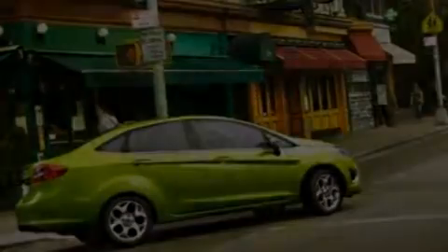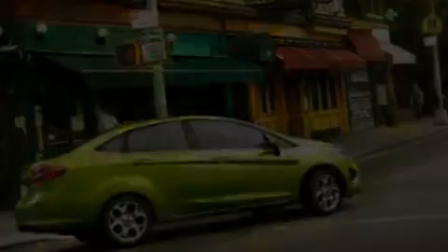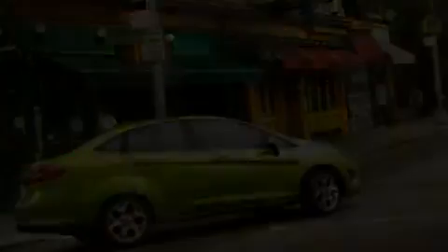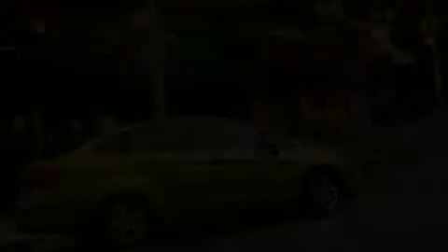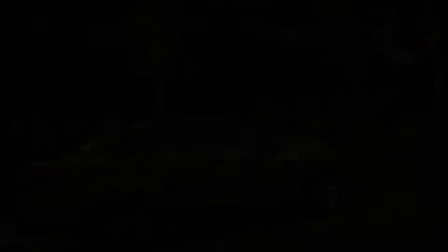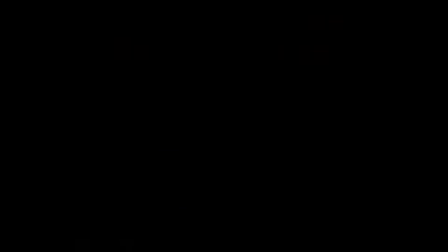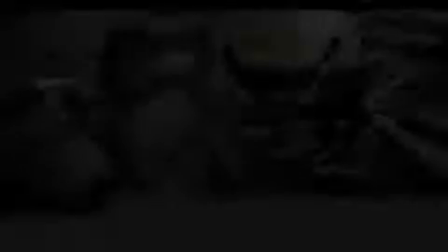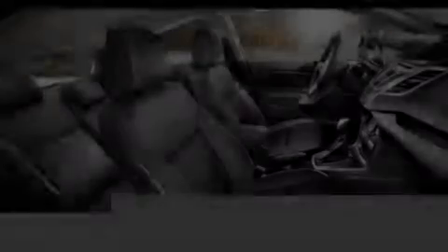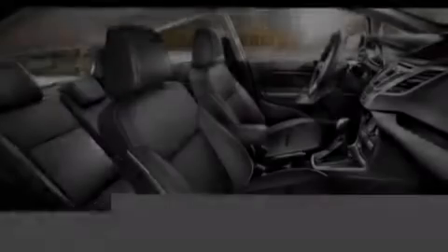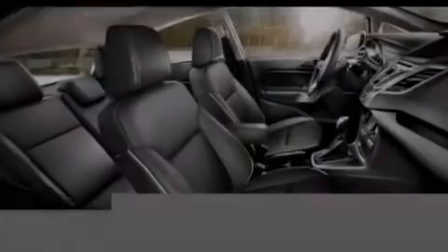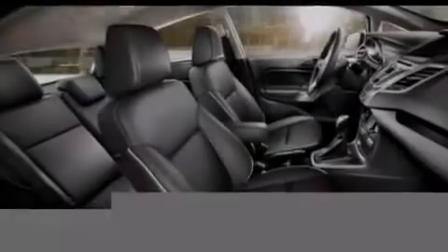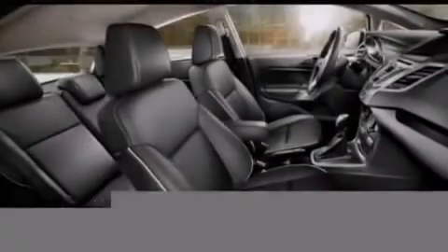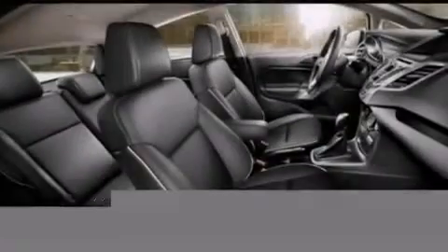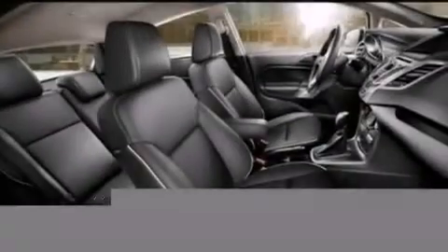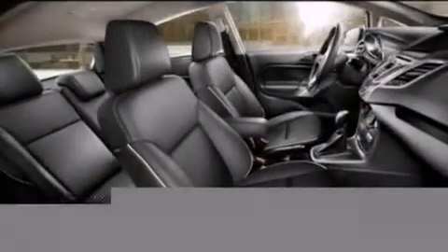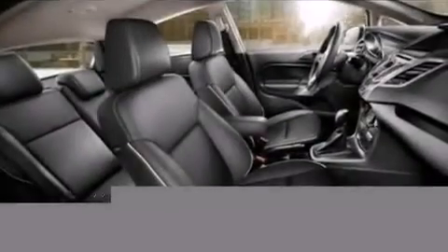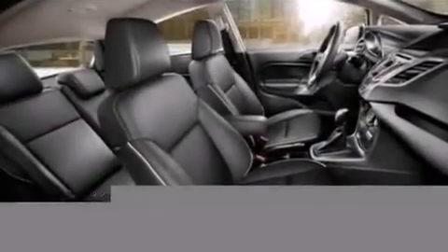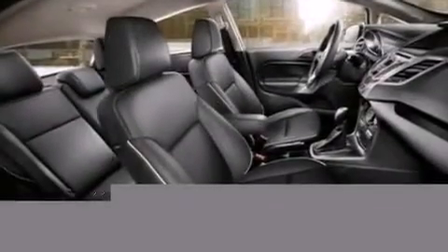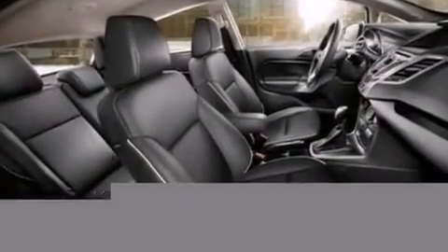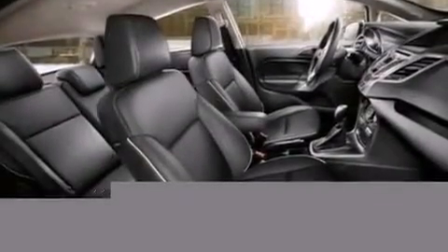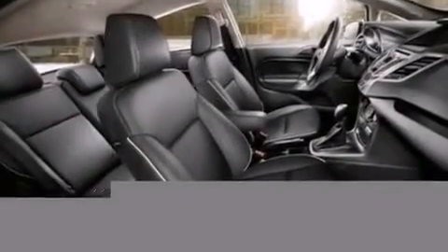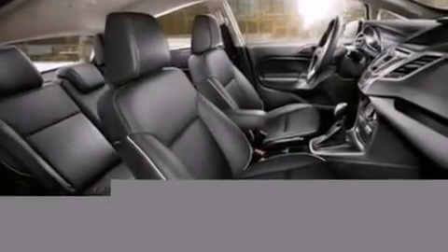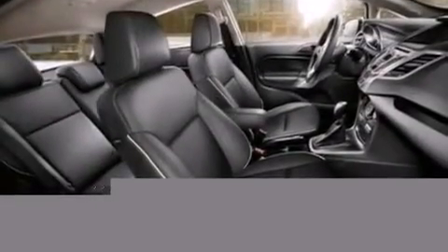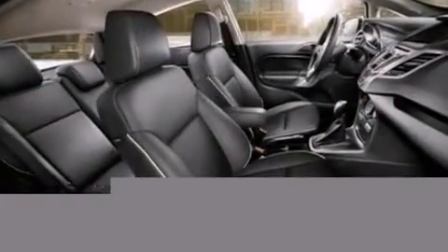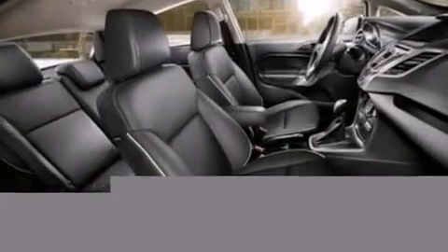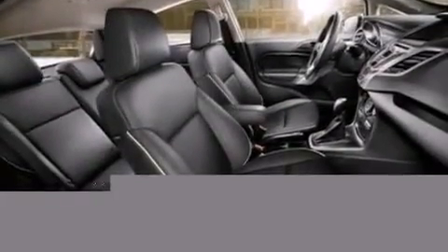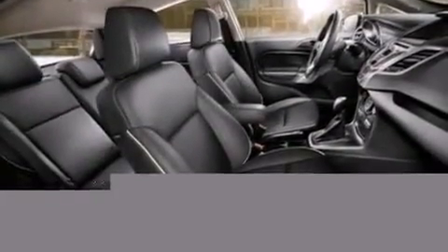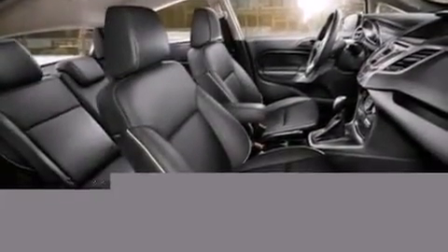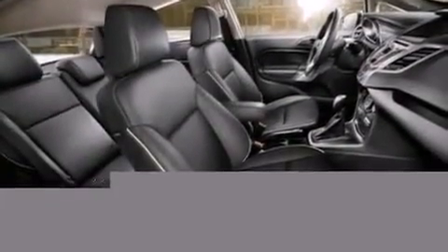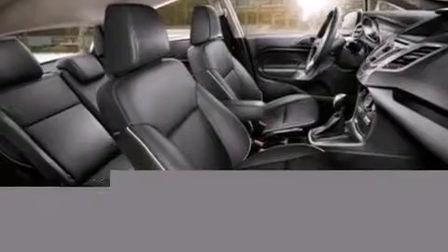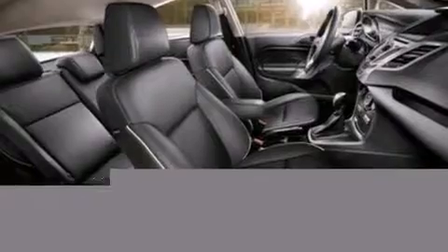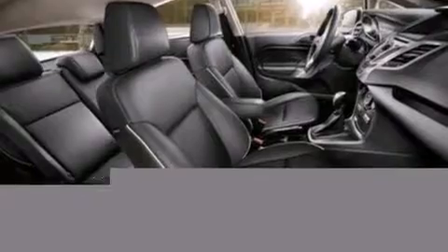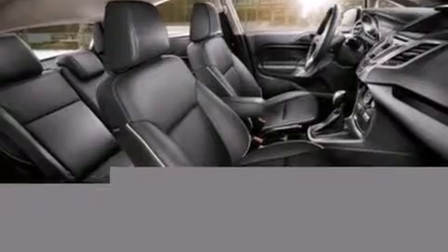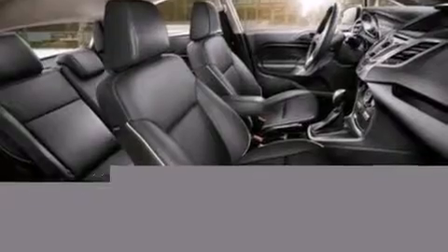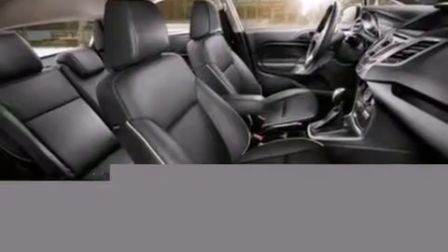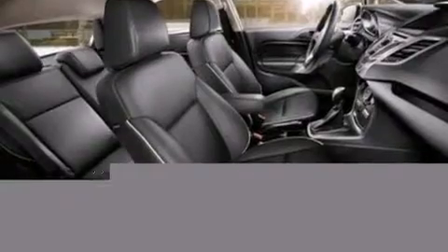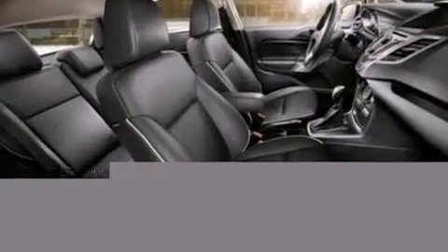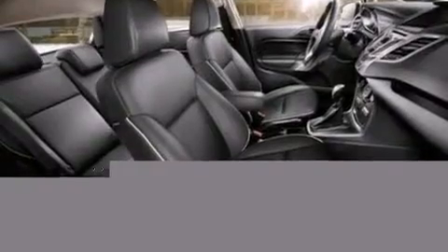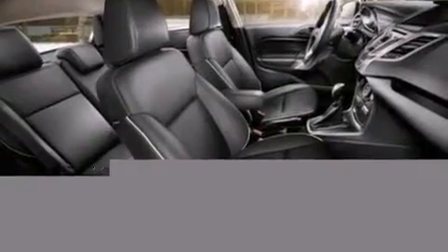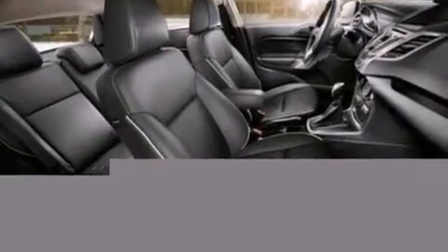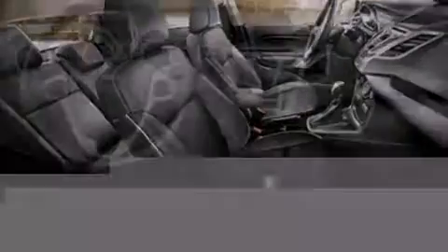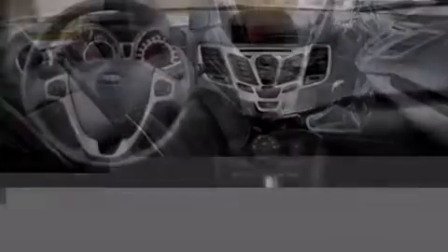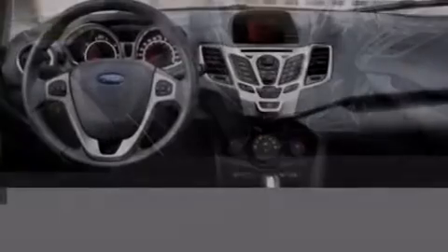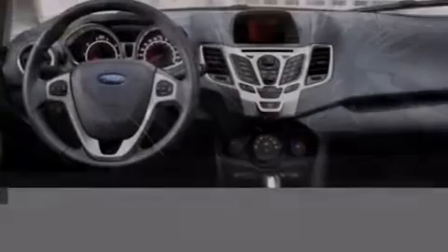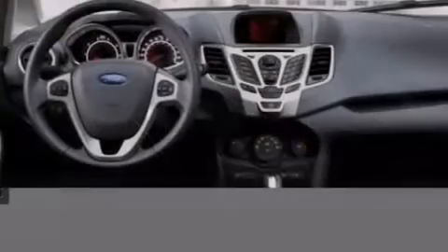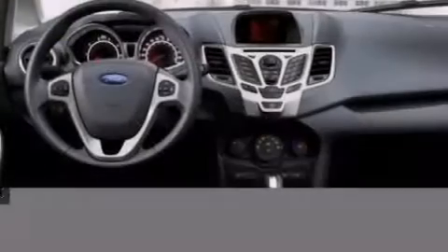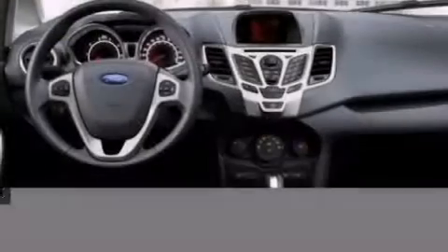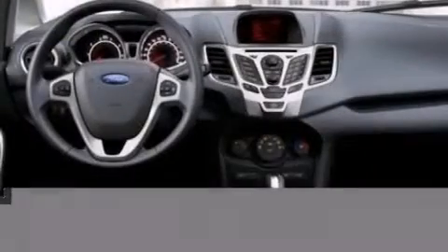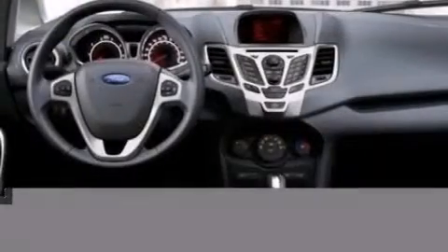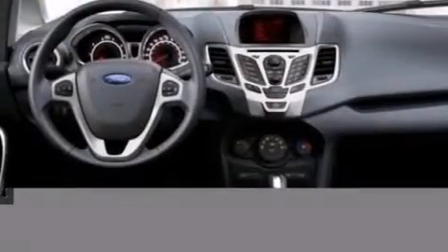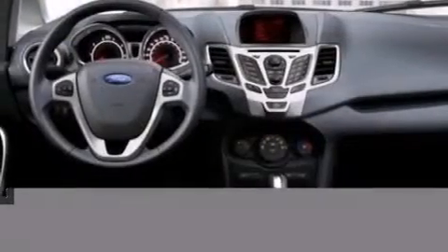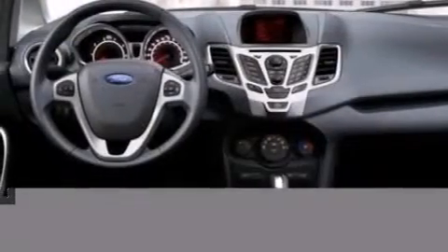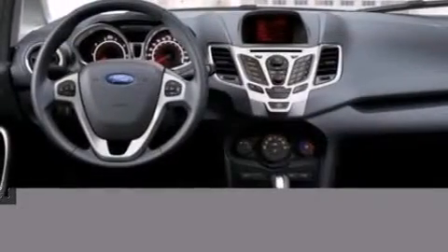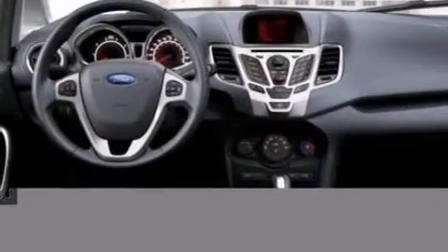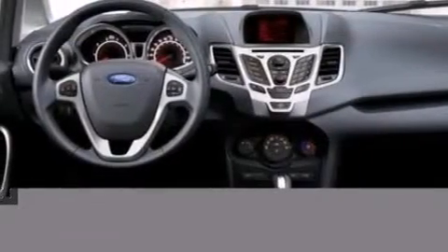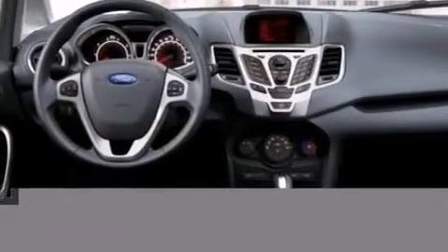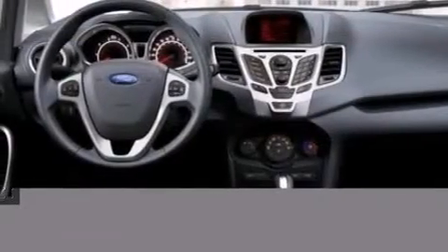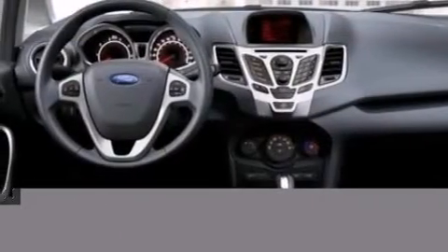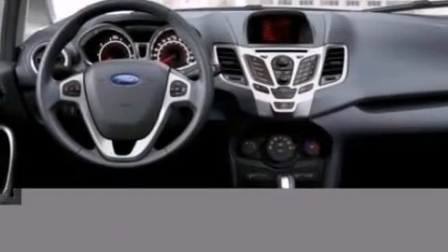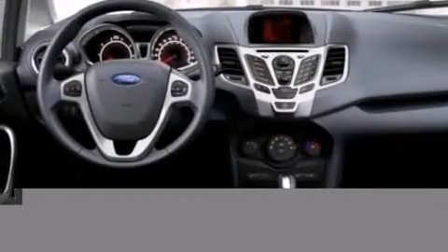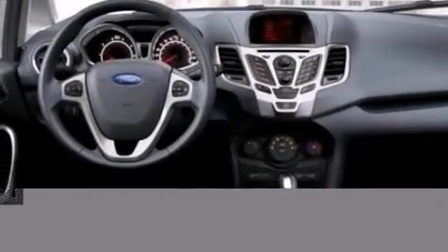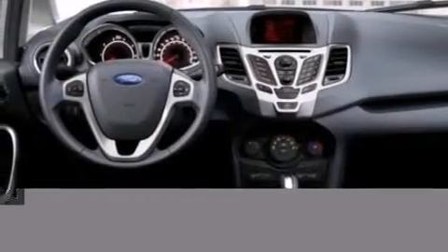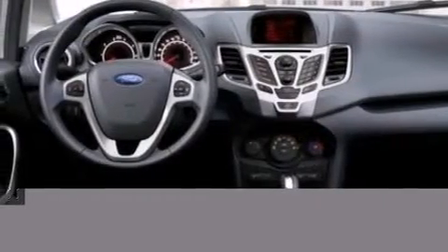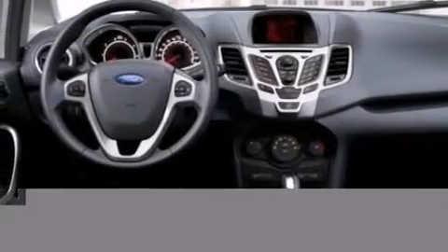Full power accessories, front and rear reading lights, a CD player, an independent rear suspension, and air conditioning.